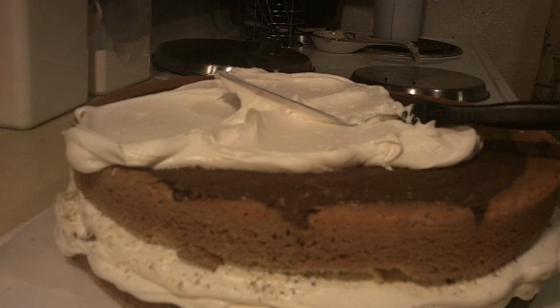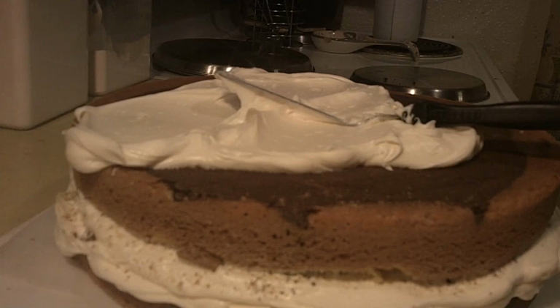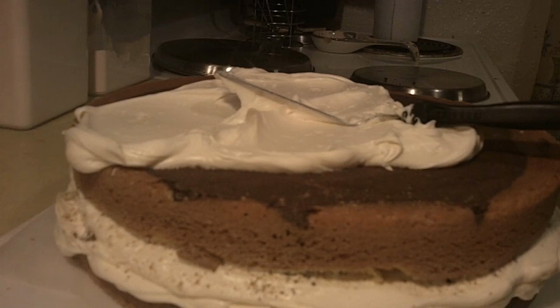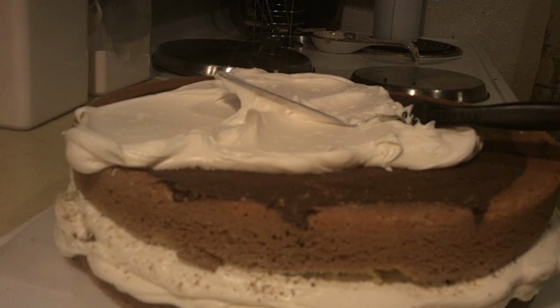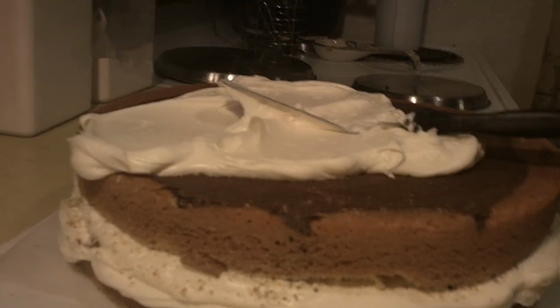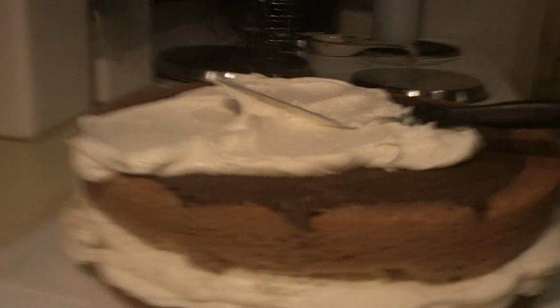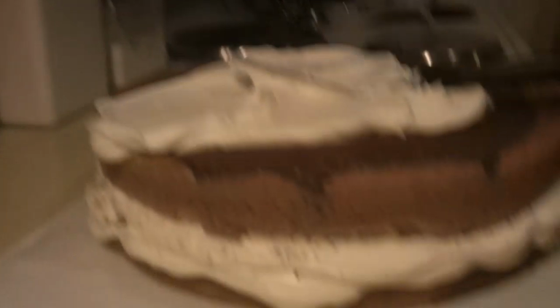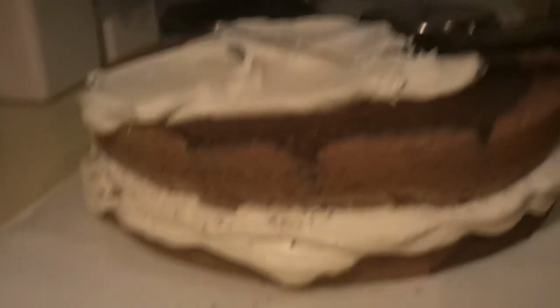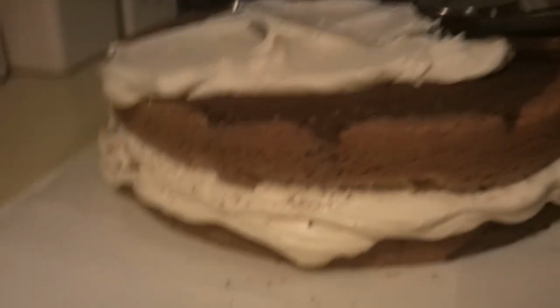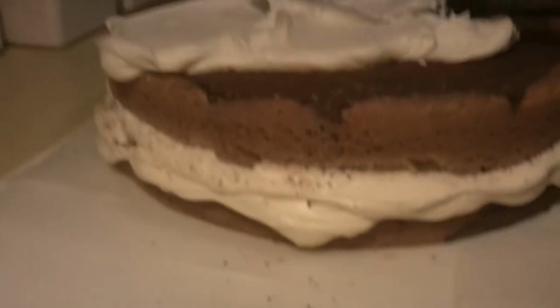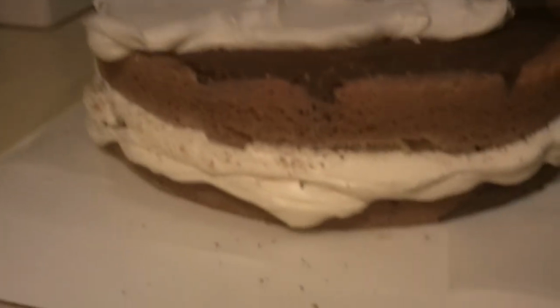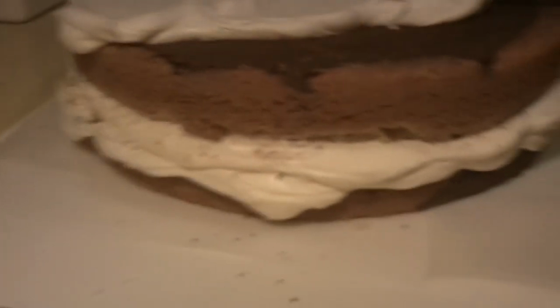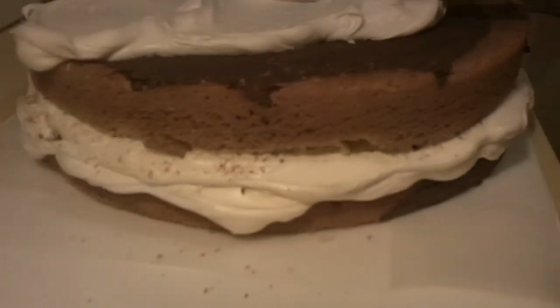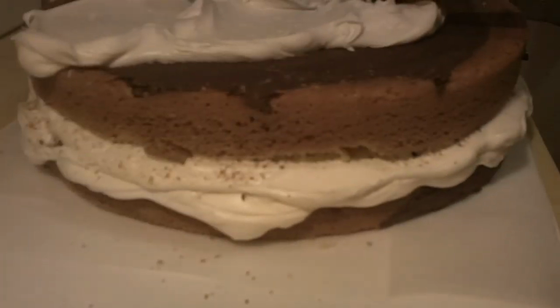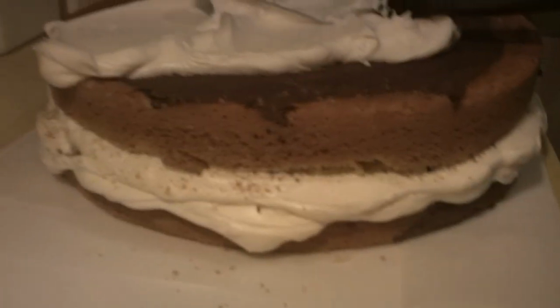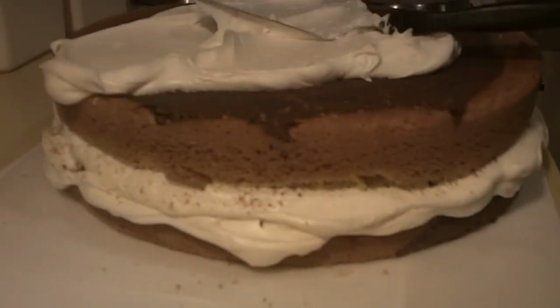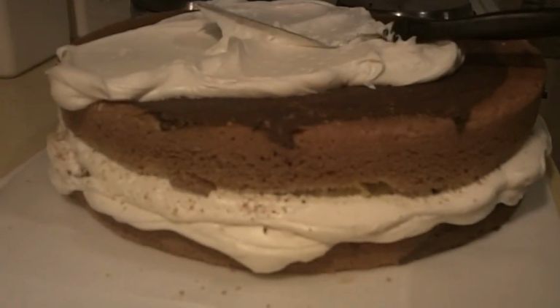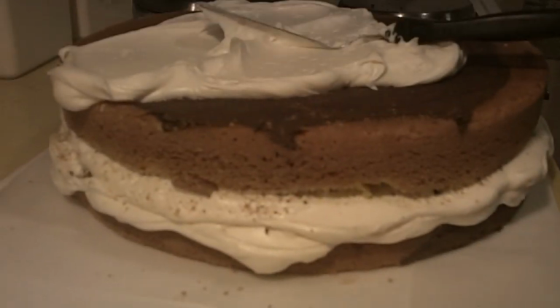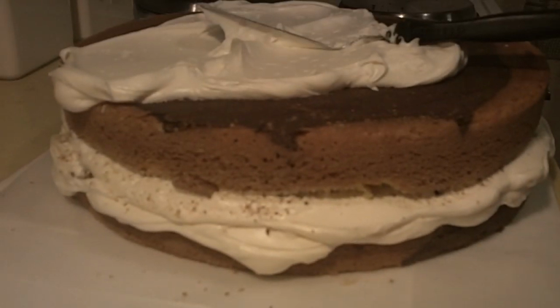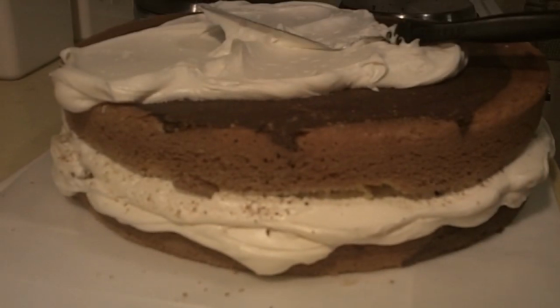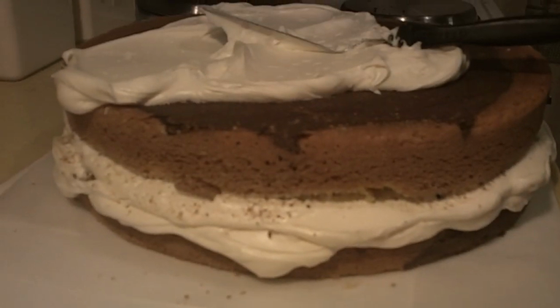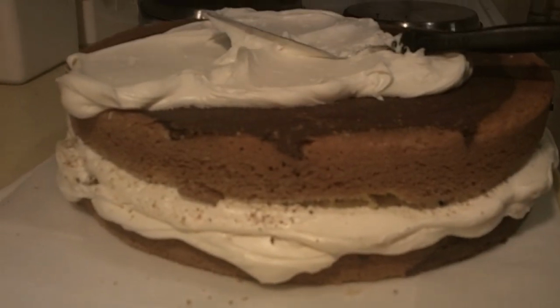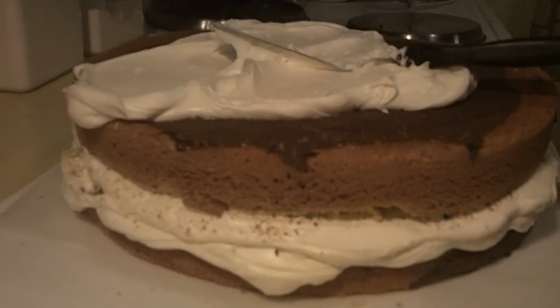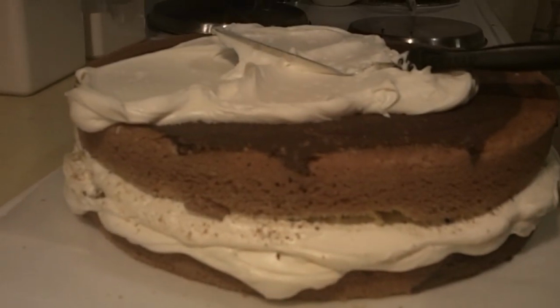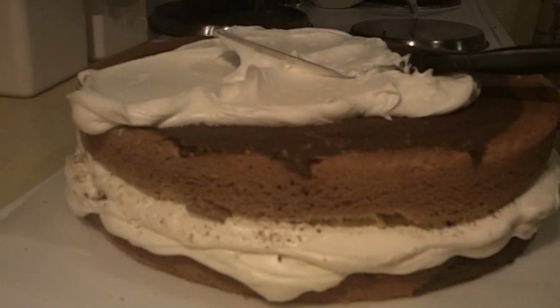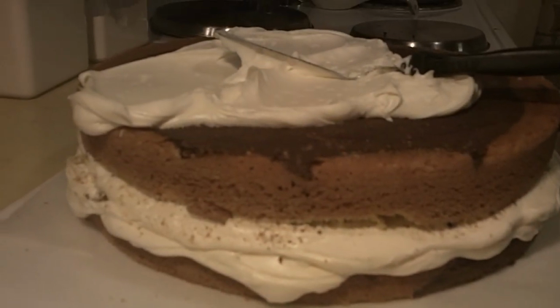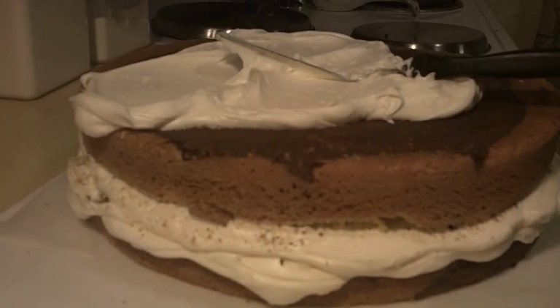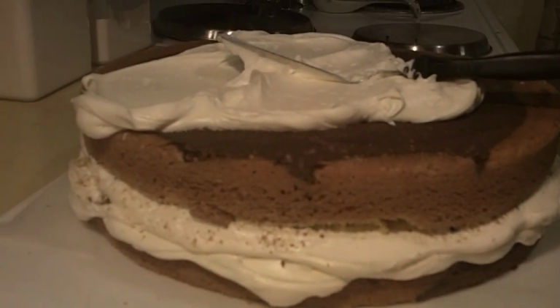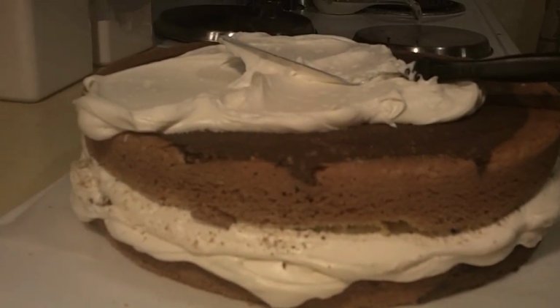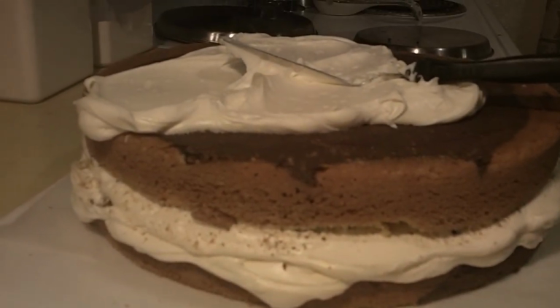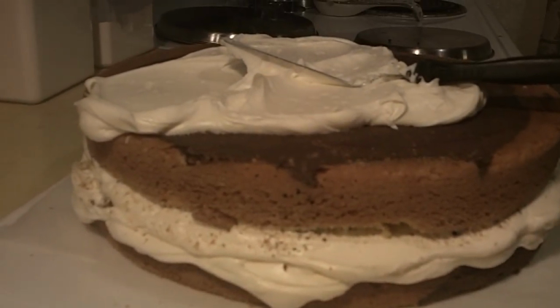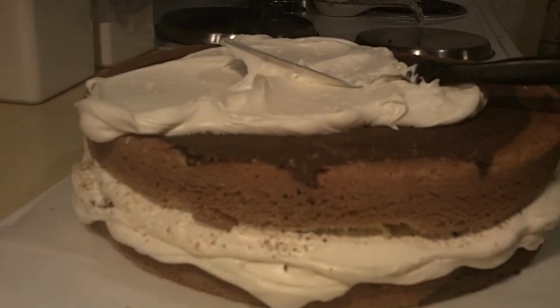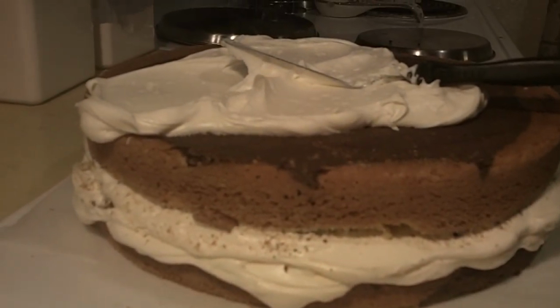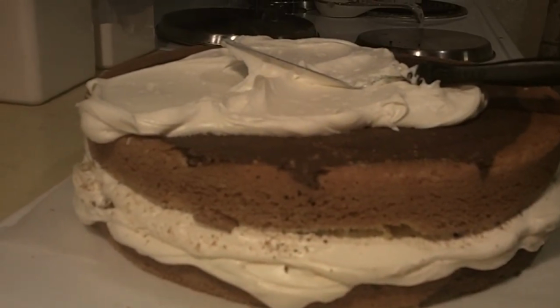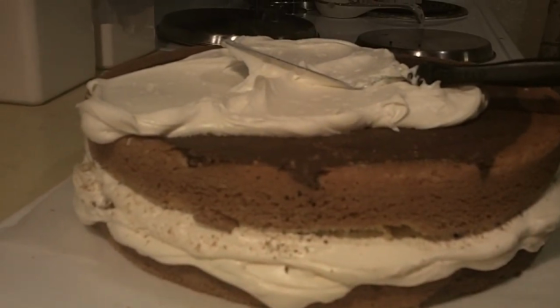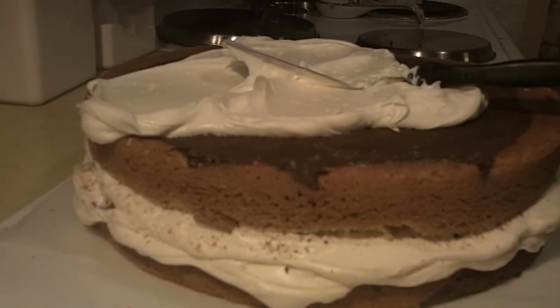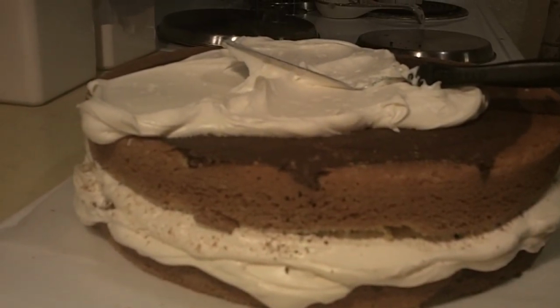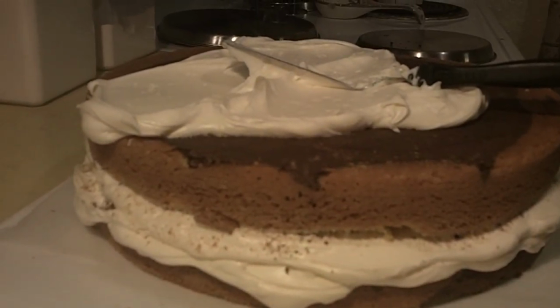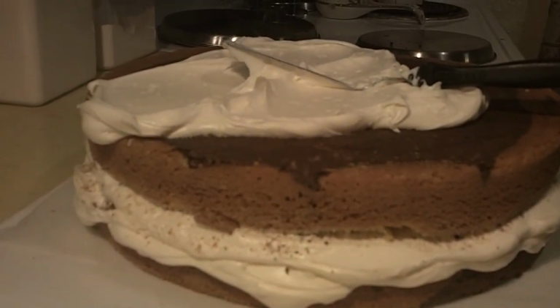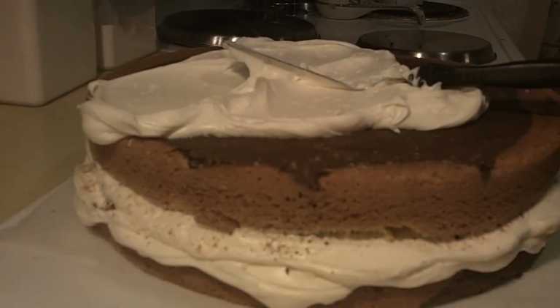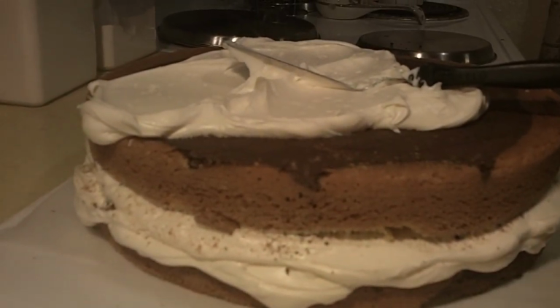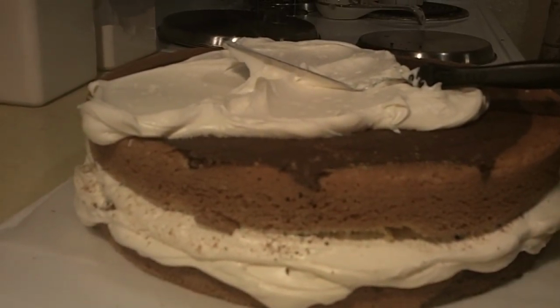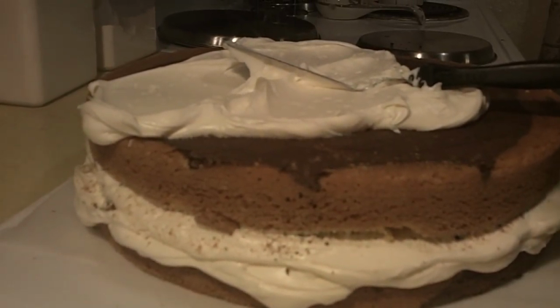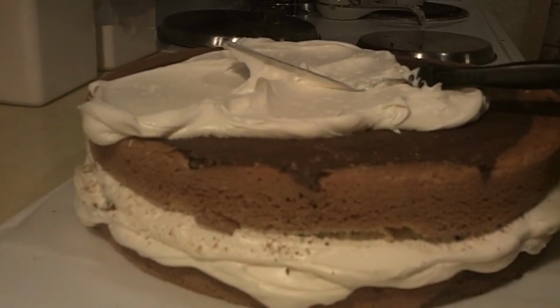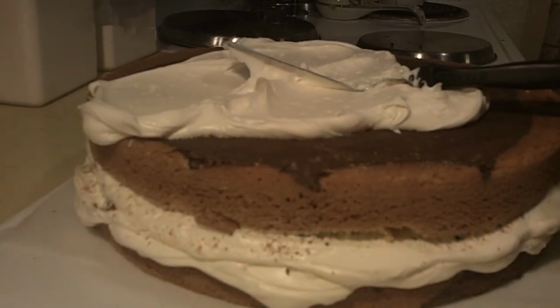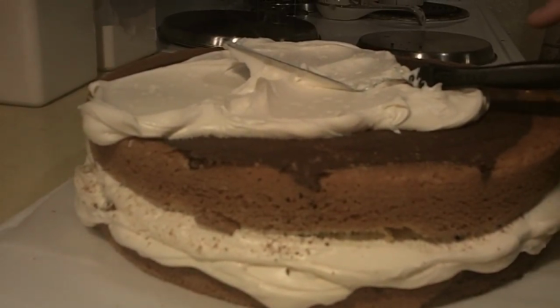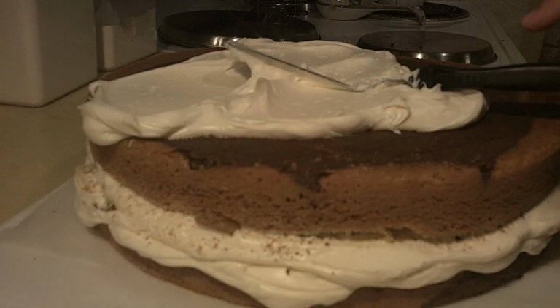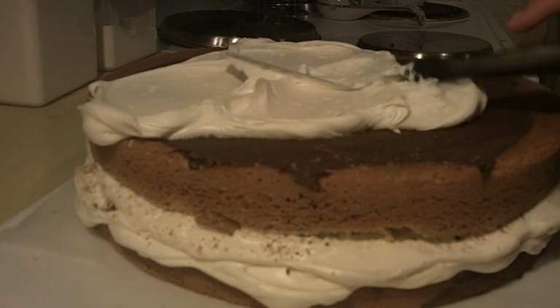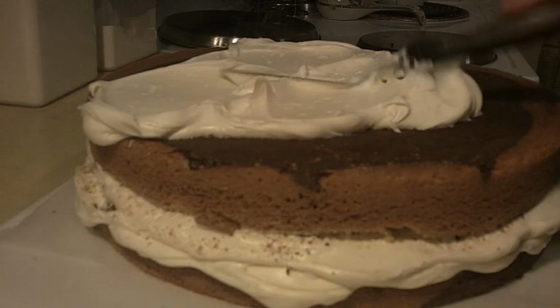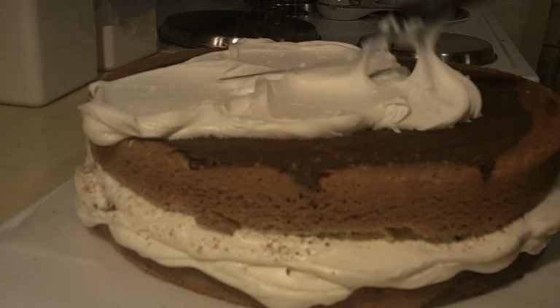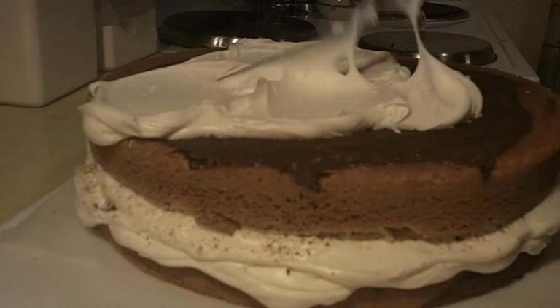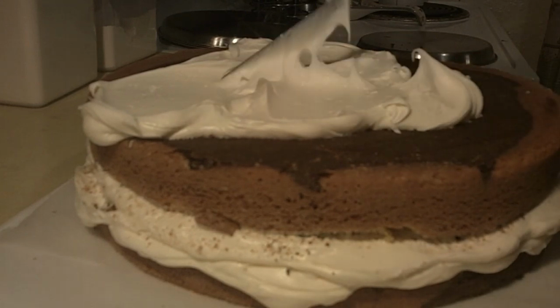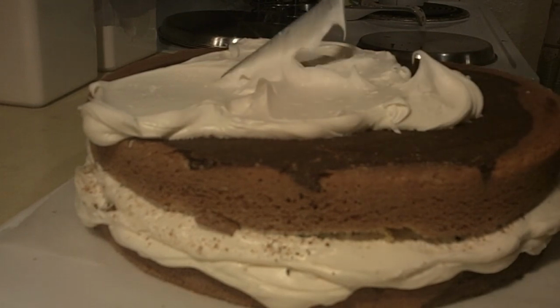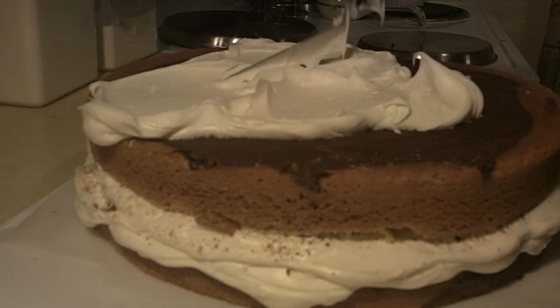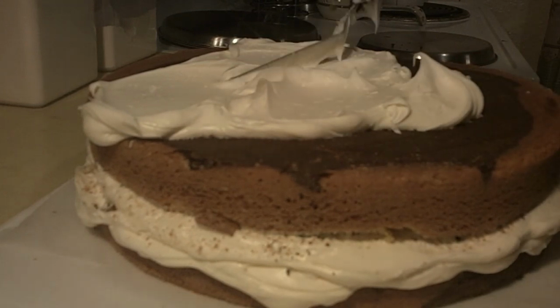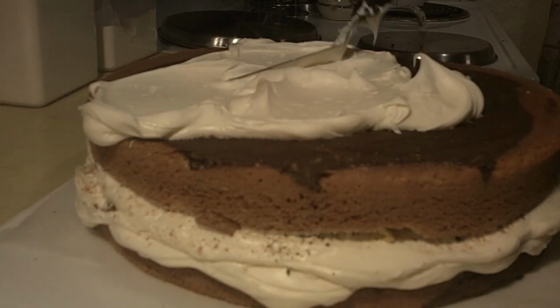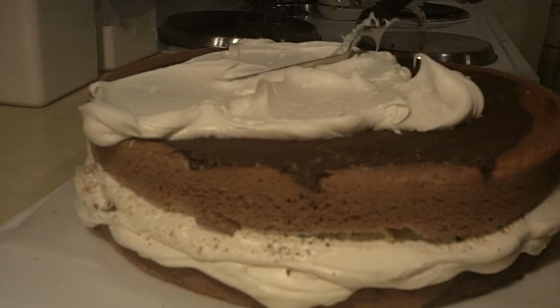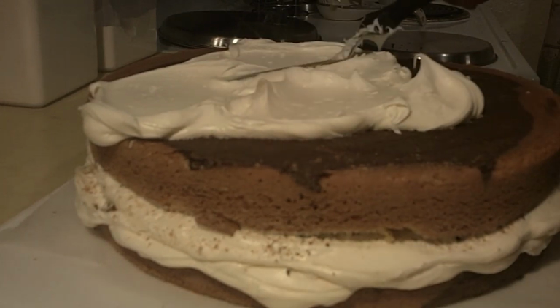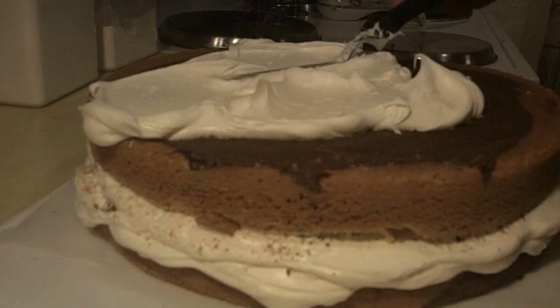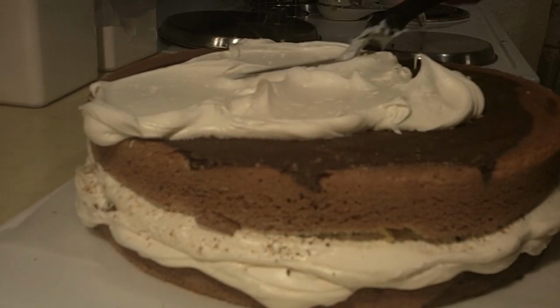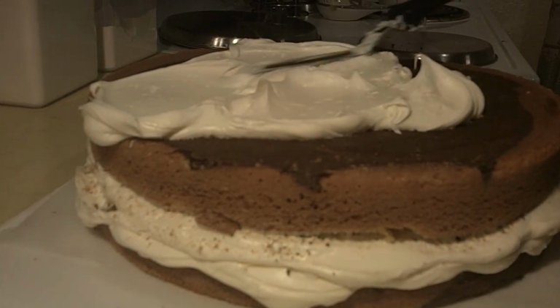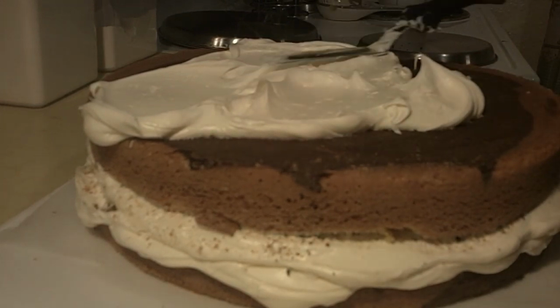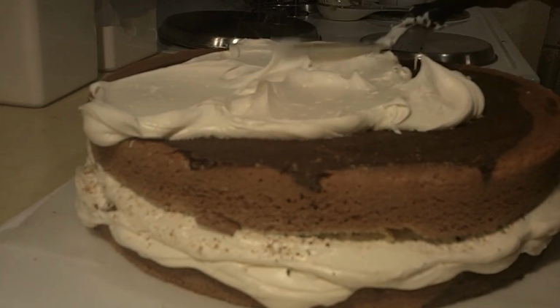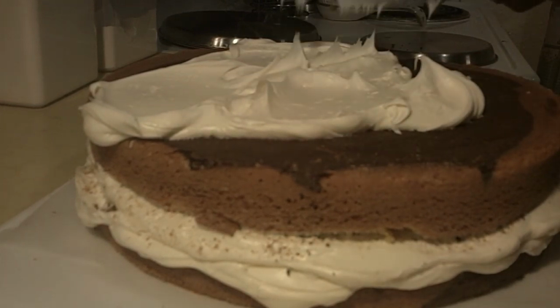Hey guys and welcome back to ReneGTV. Today we're doing a chocolate fondant cow cake.